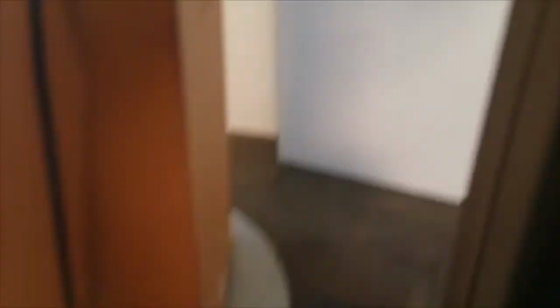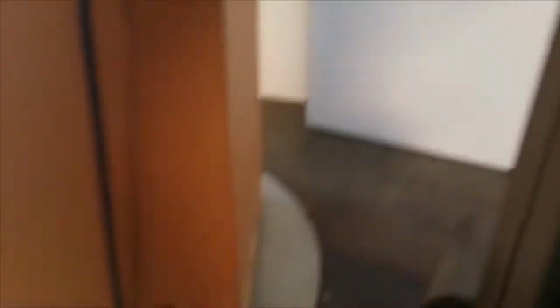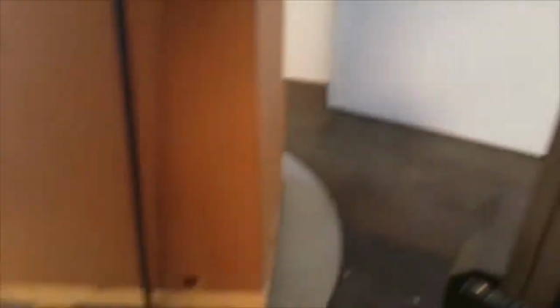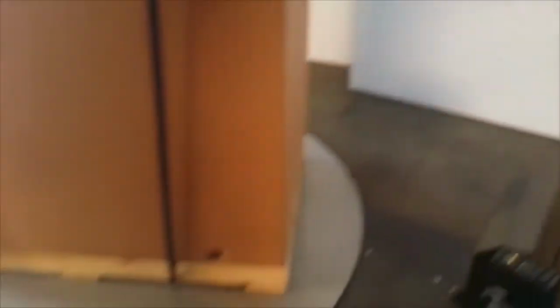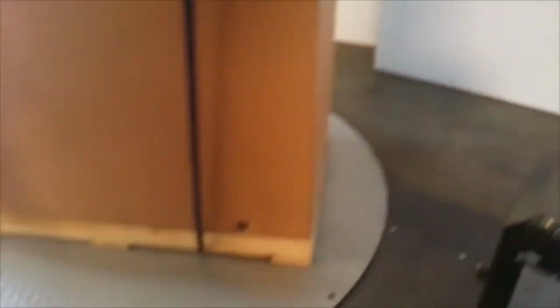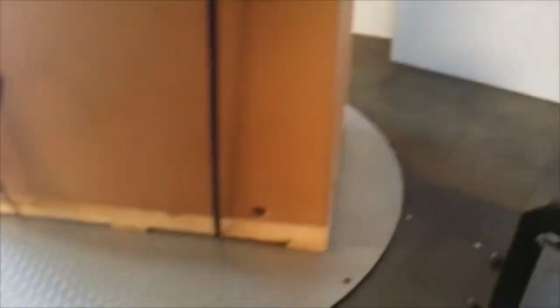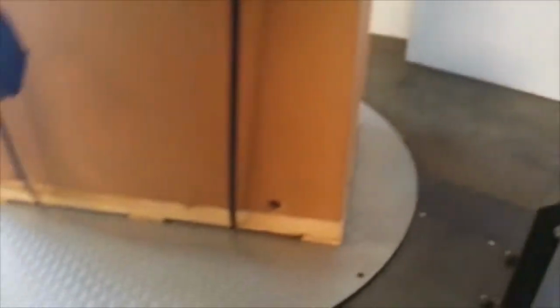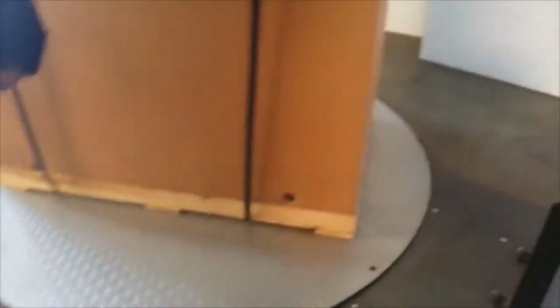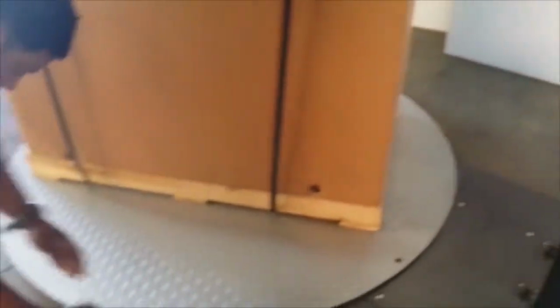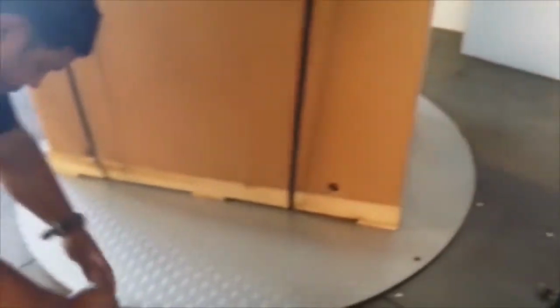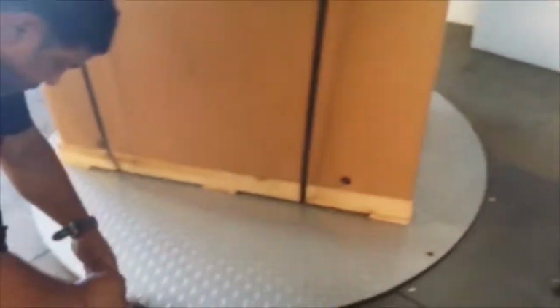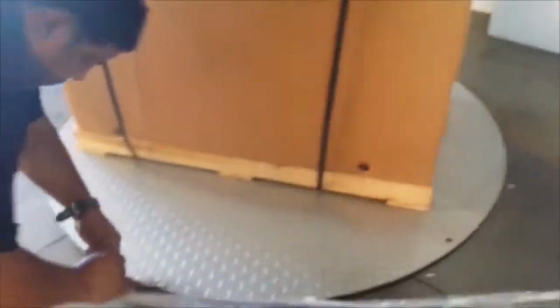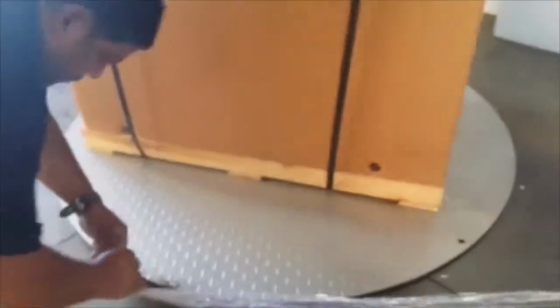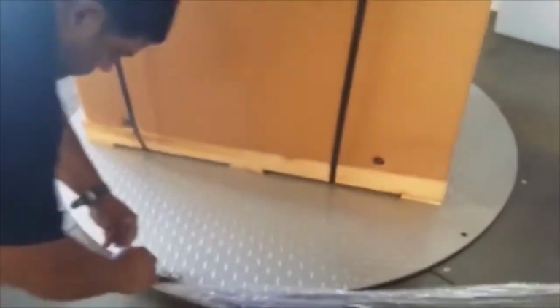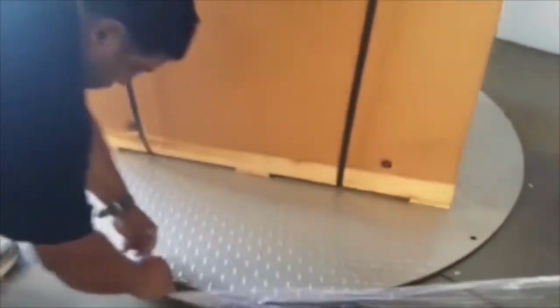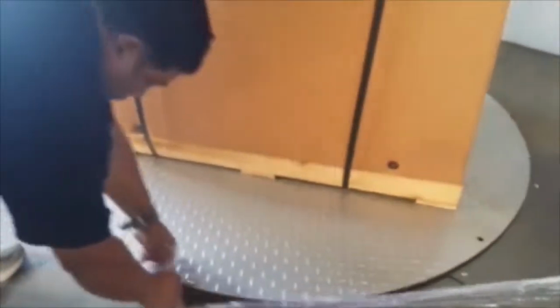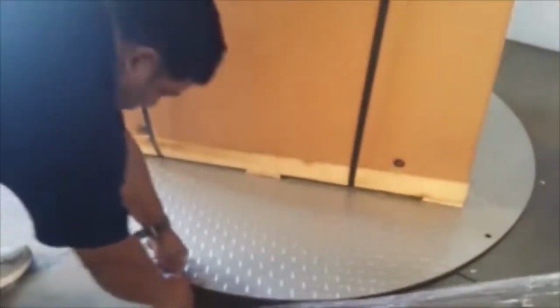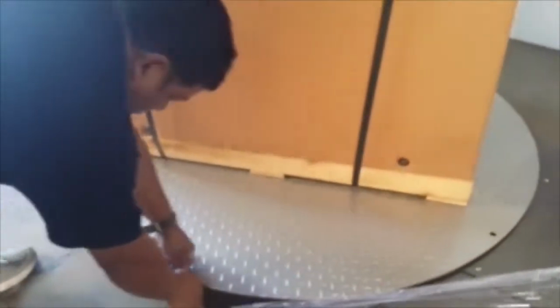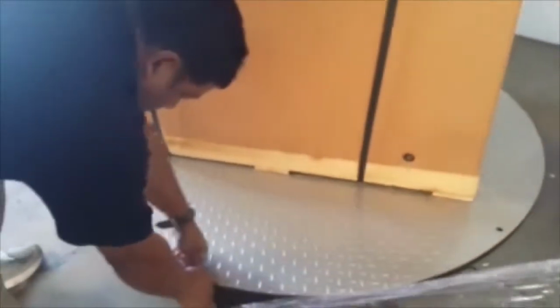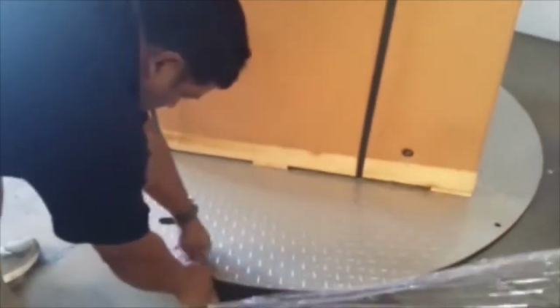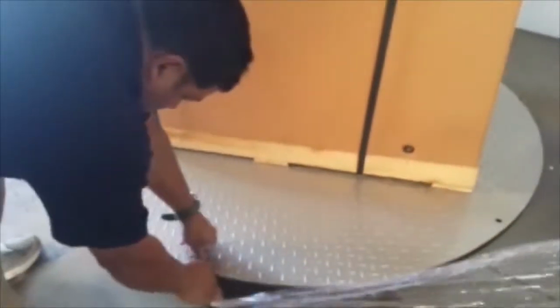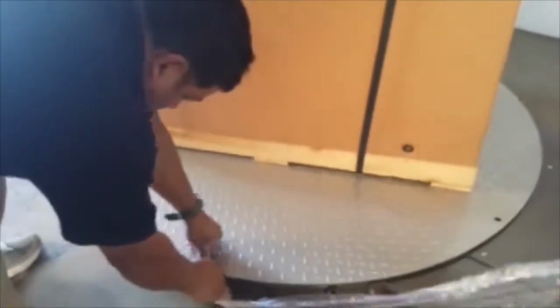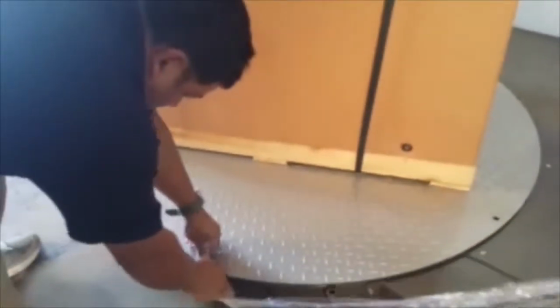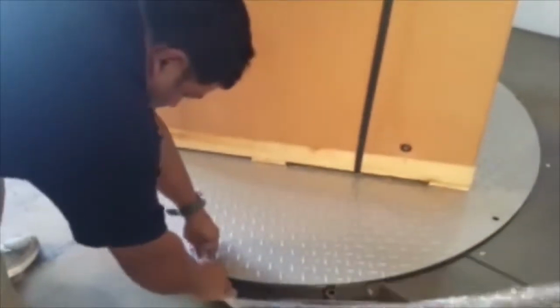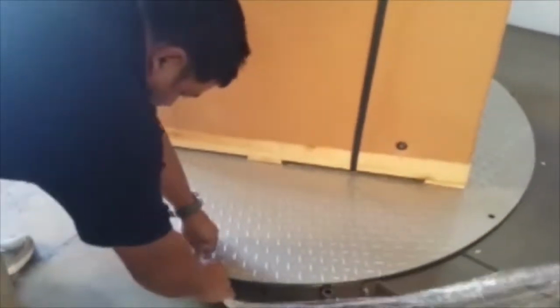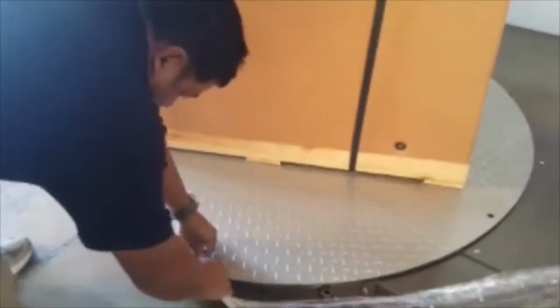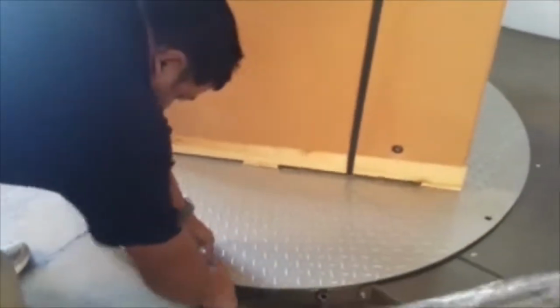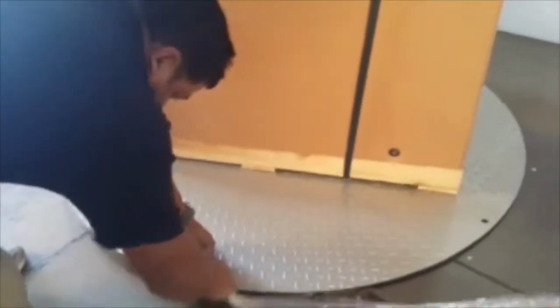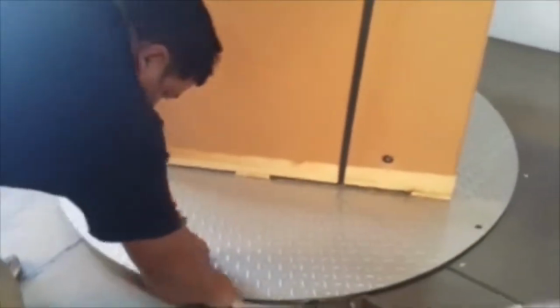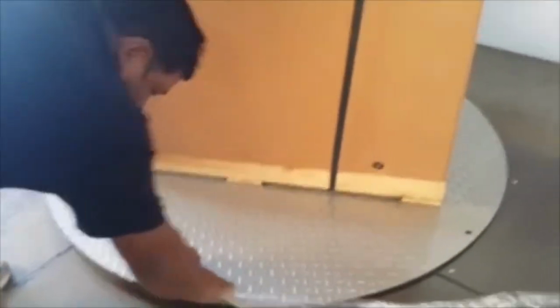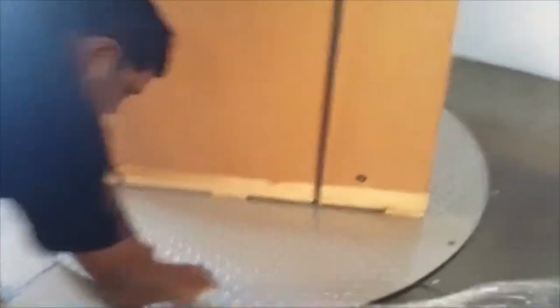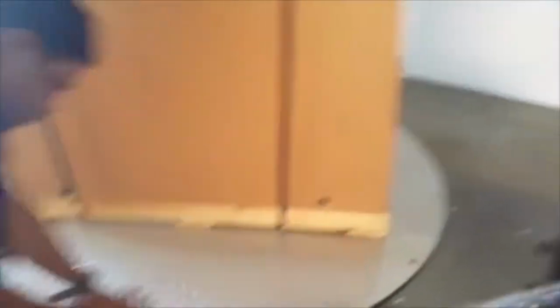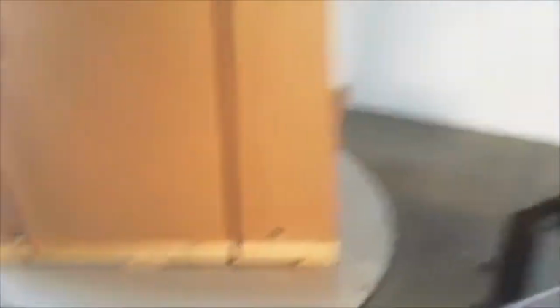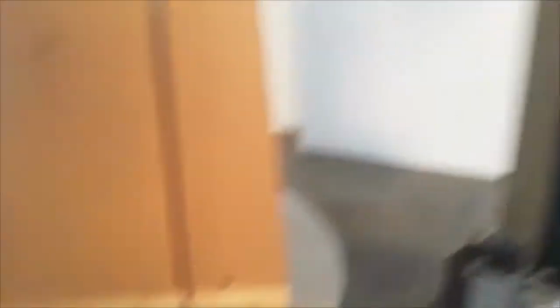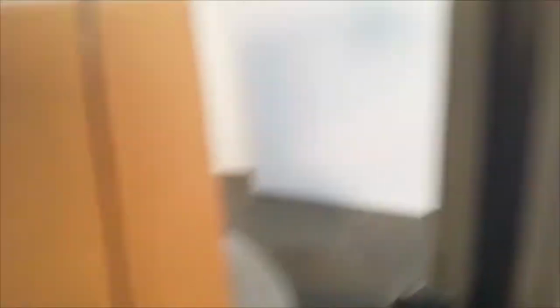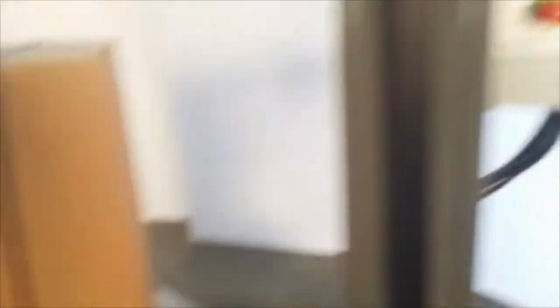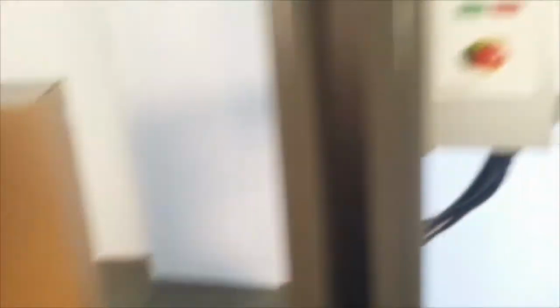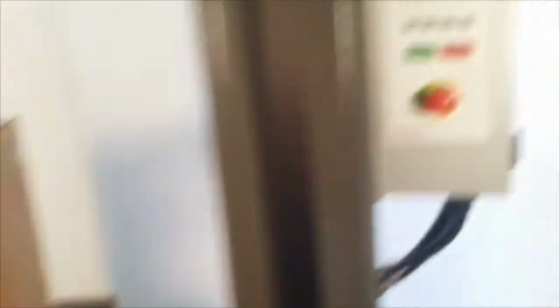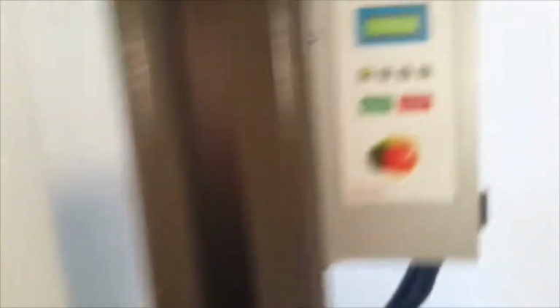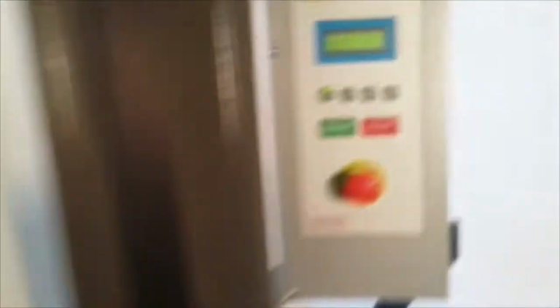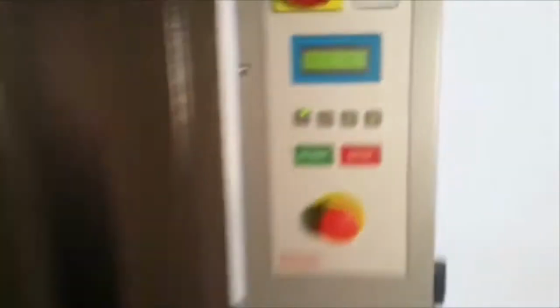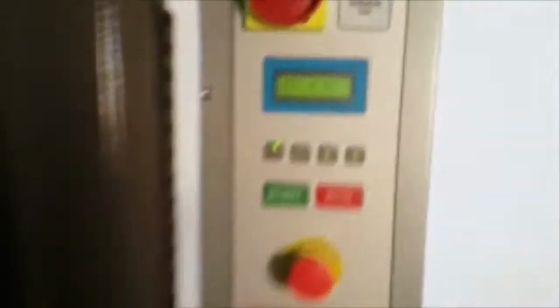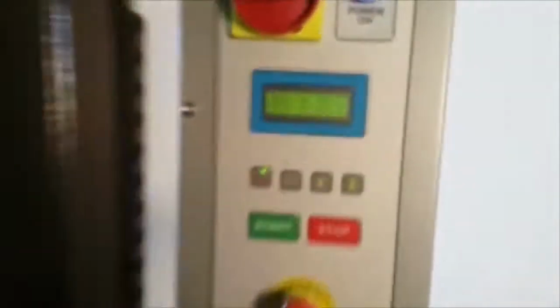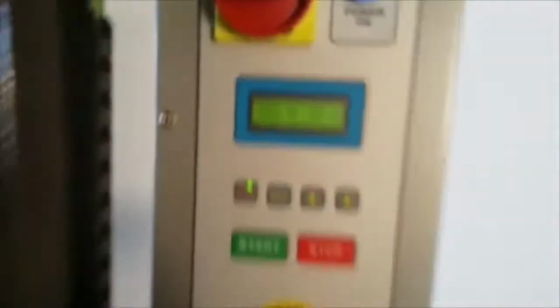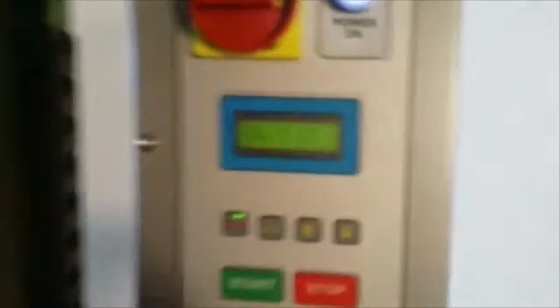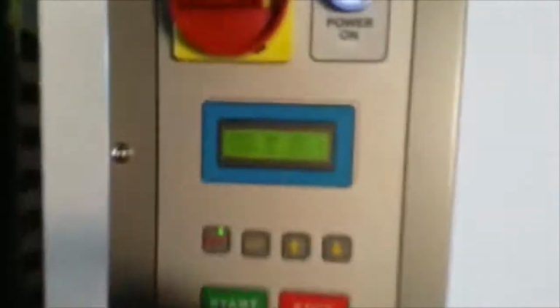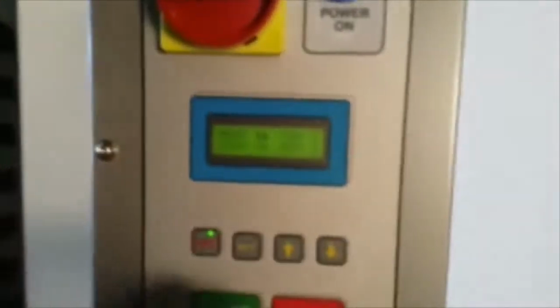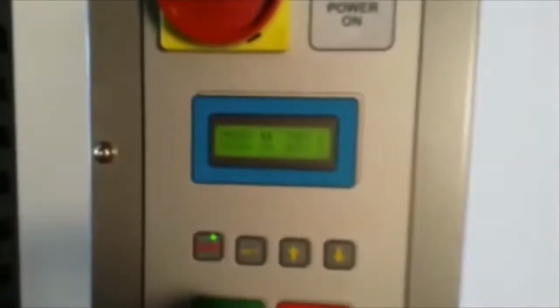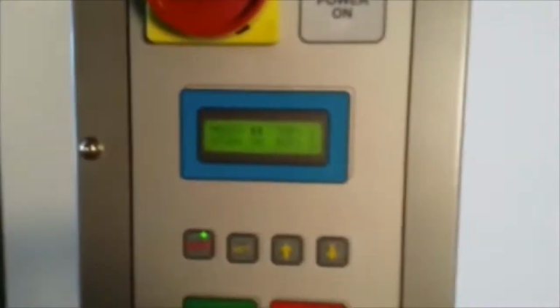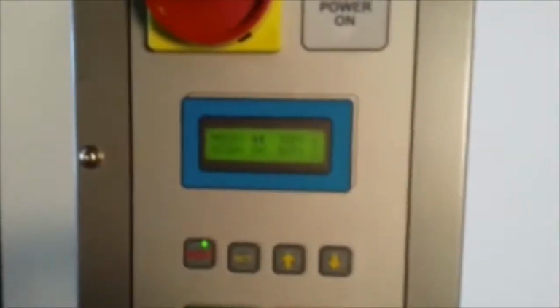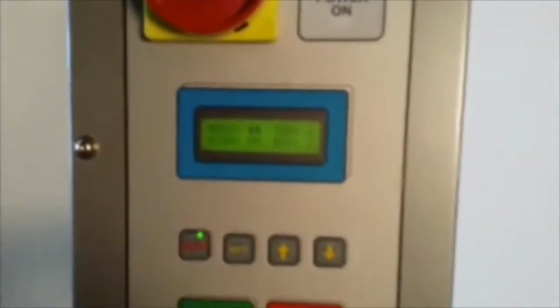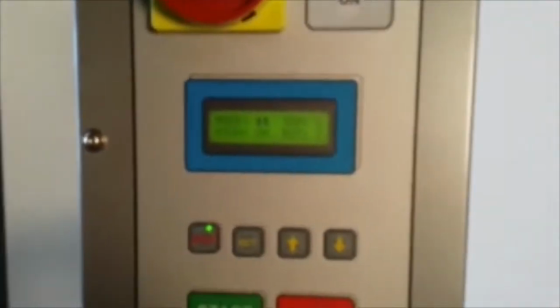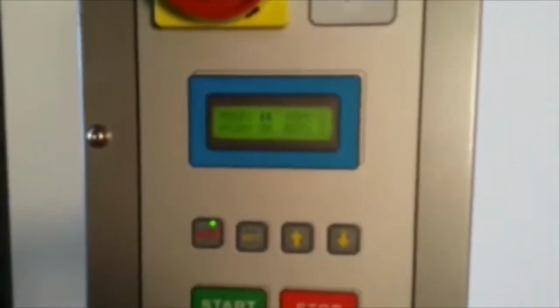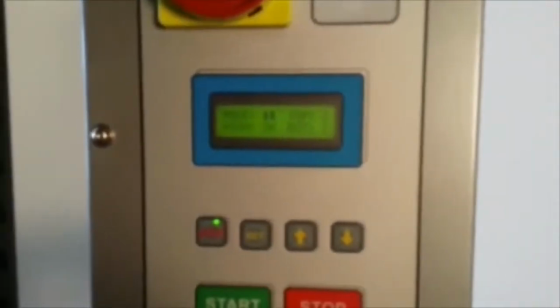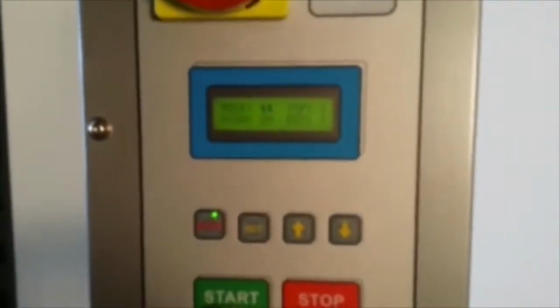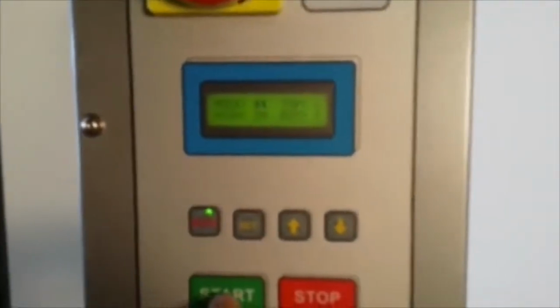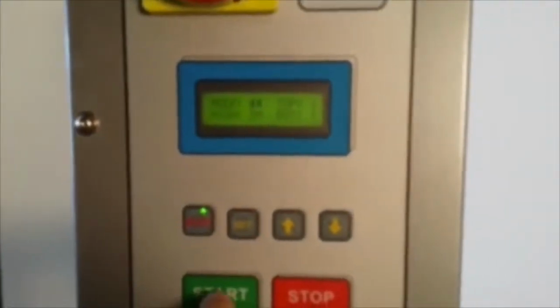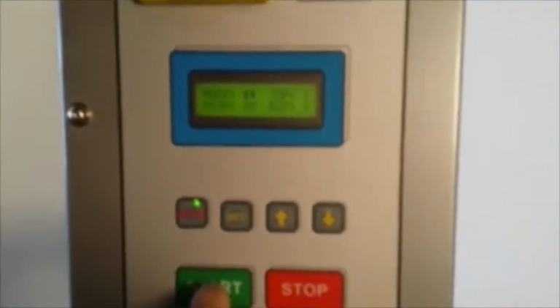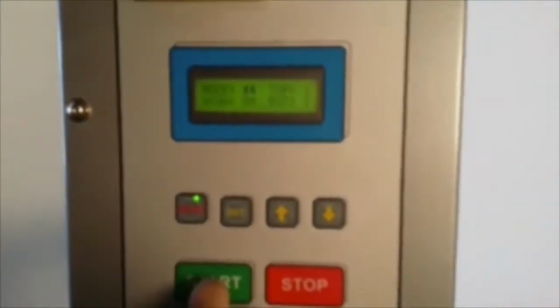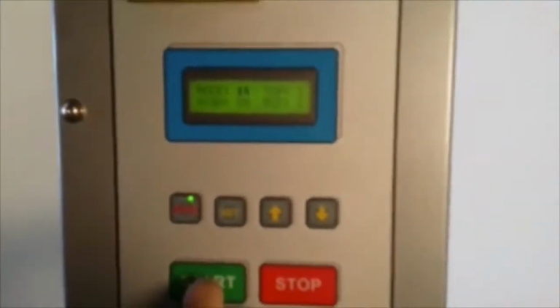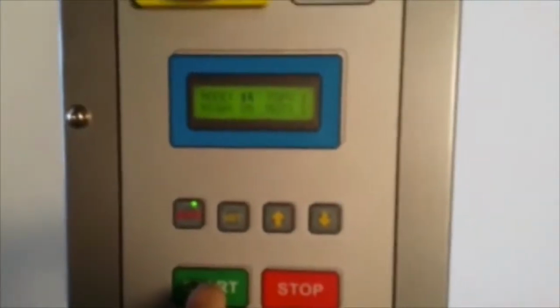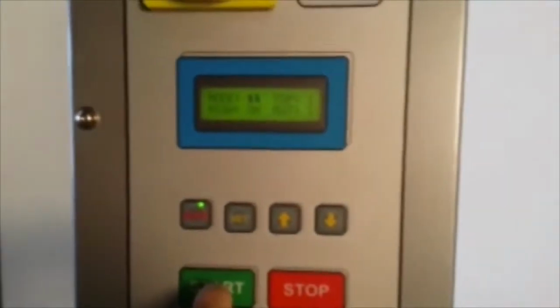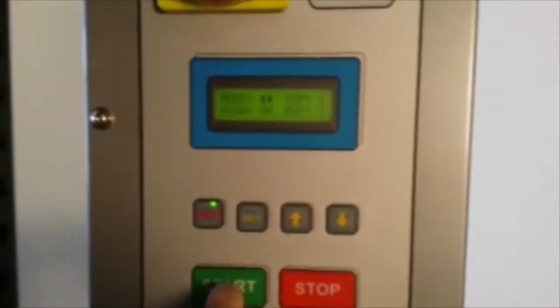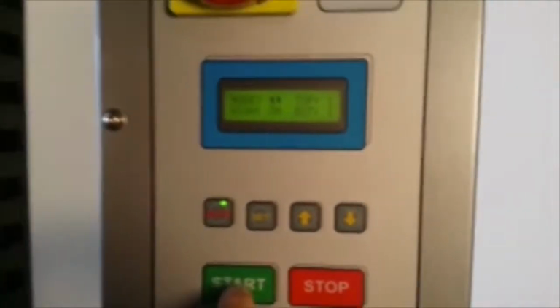Simply attach the film to the clip on the turntable, and we press the start button. Off we go.